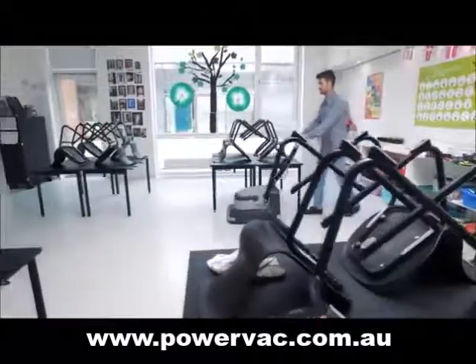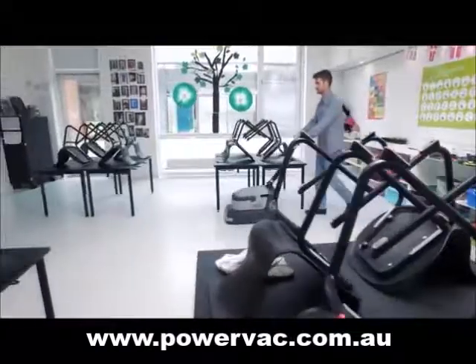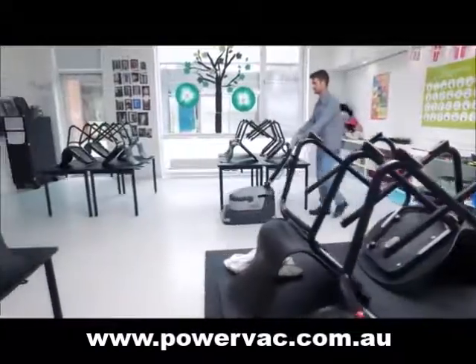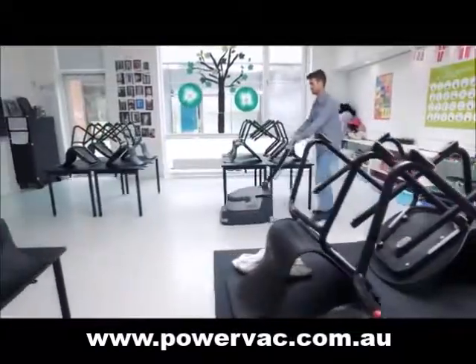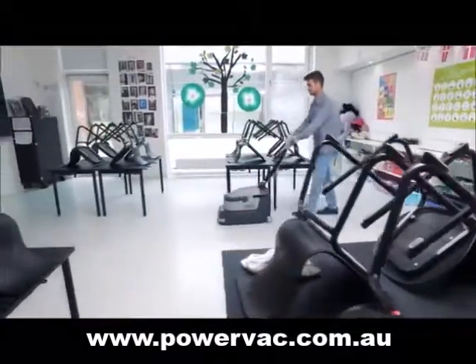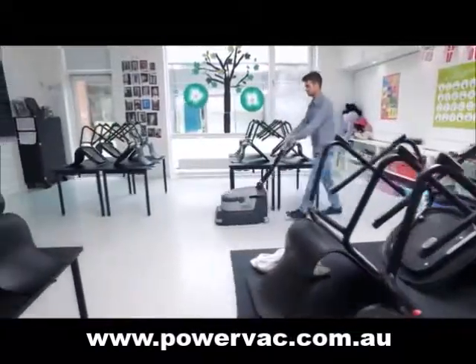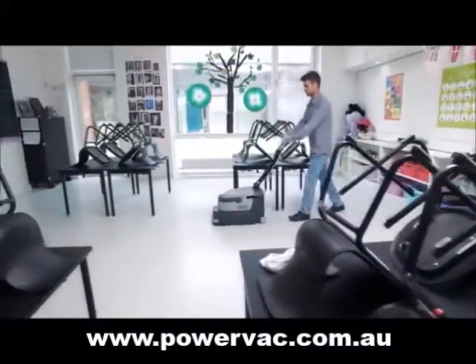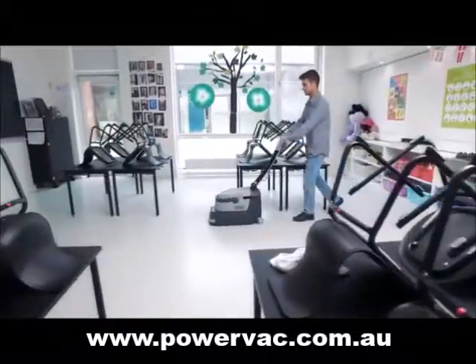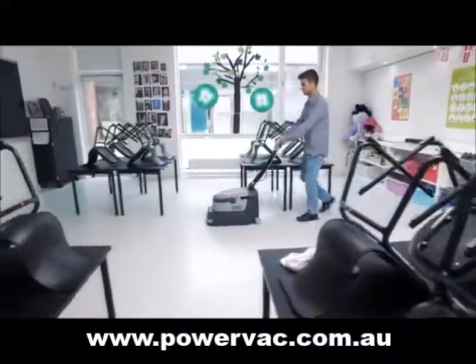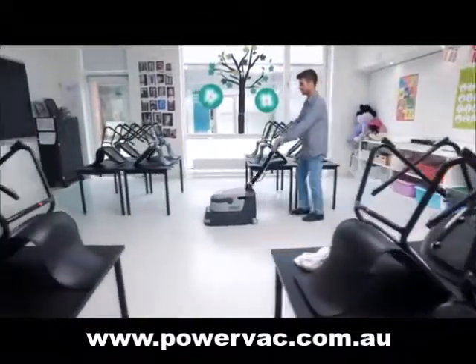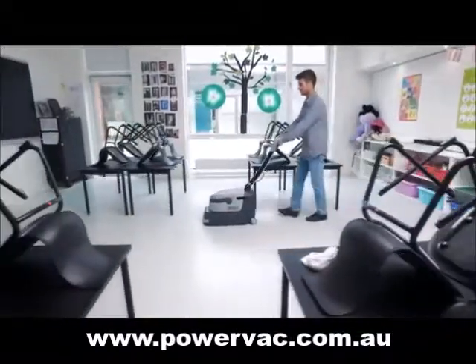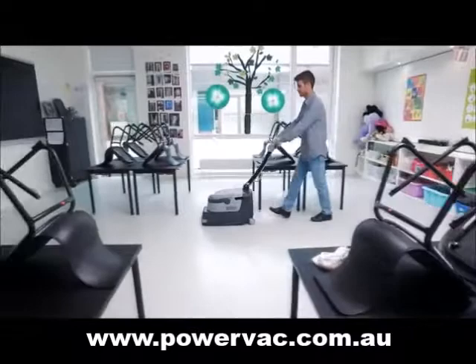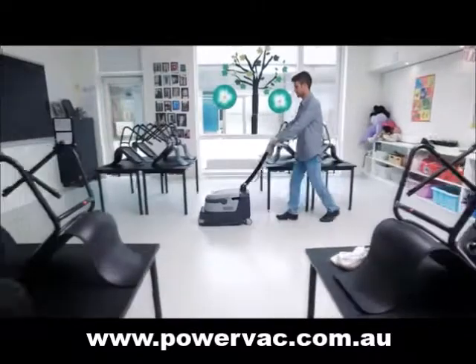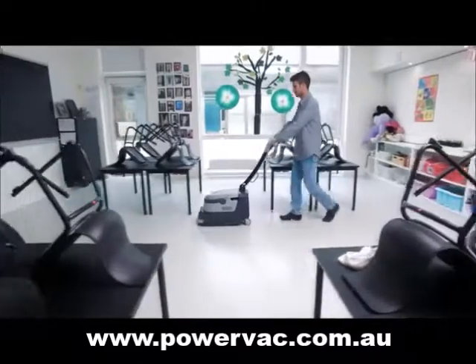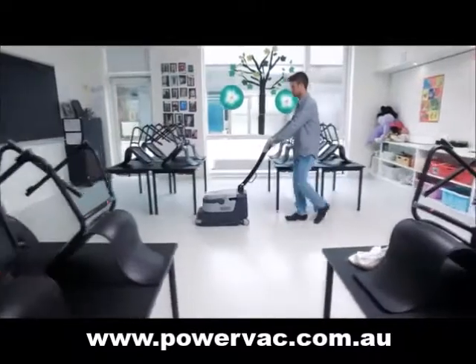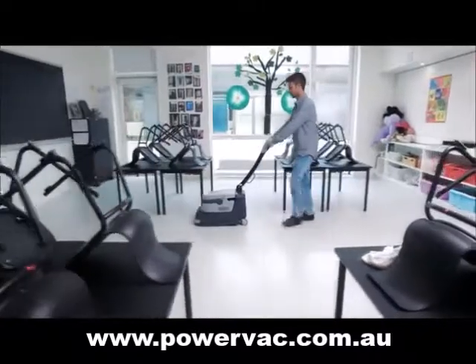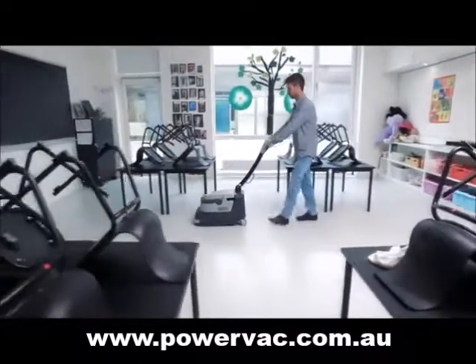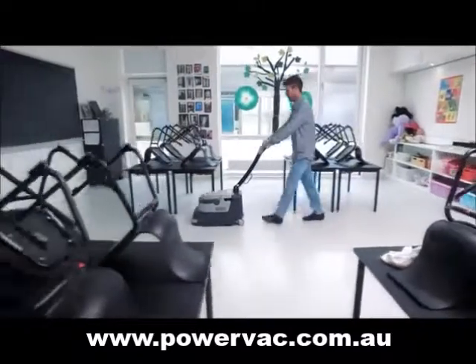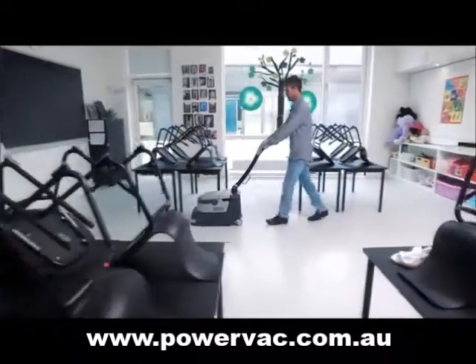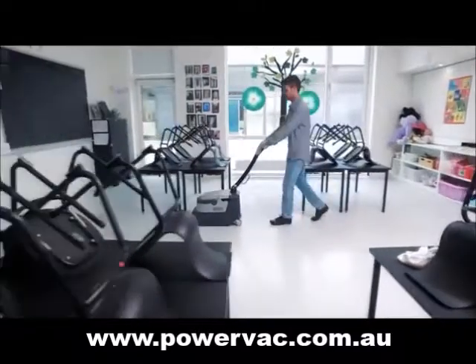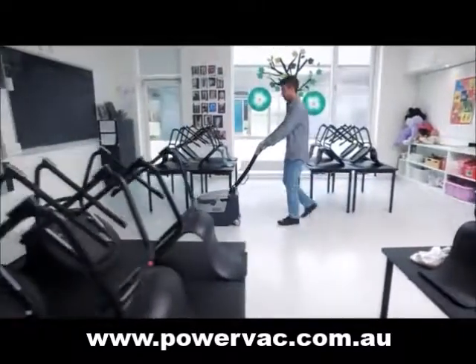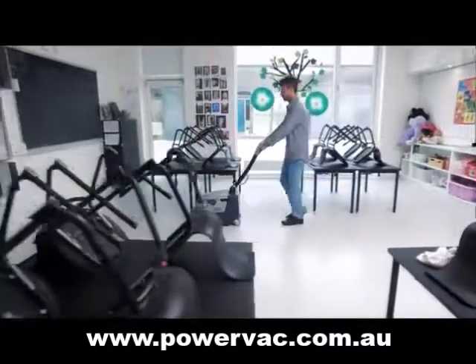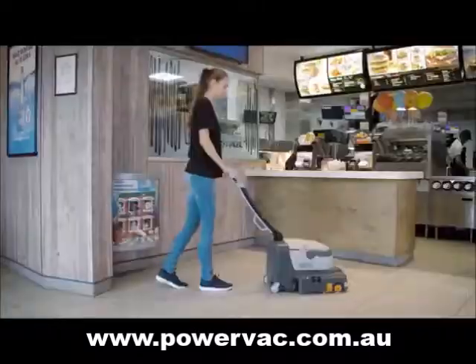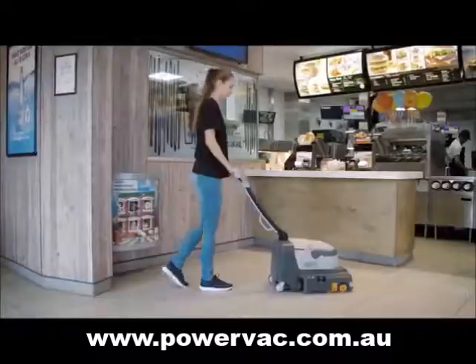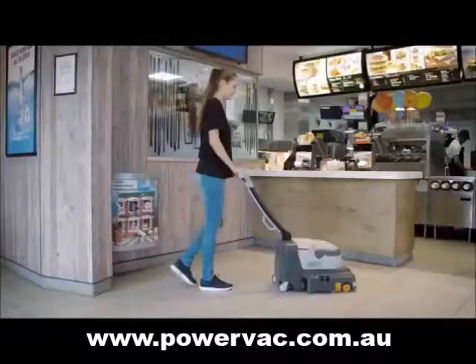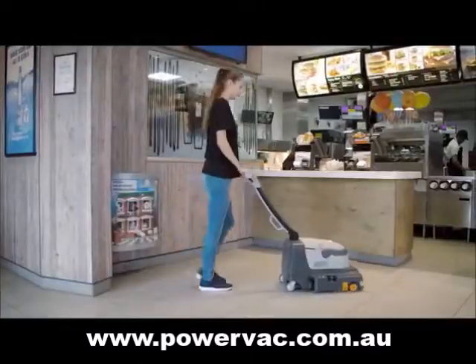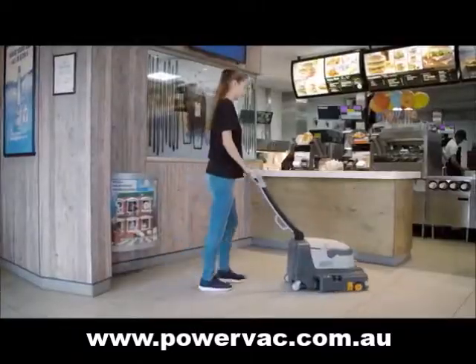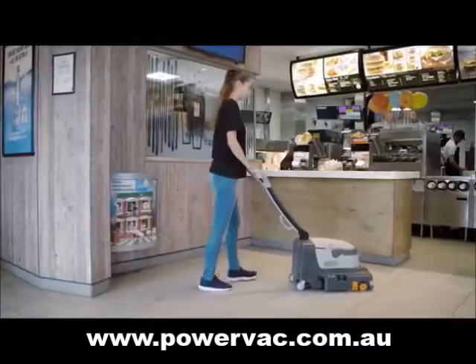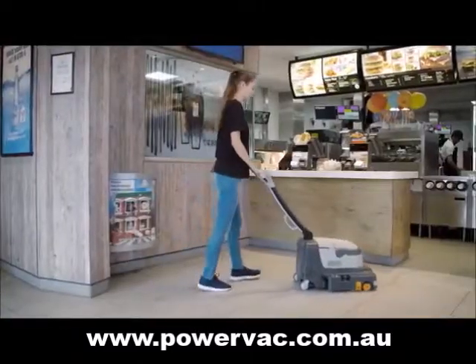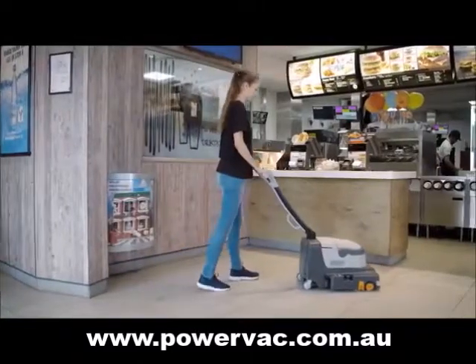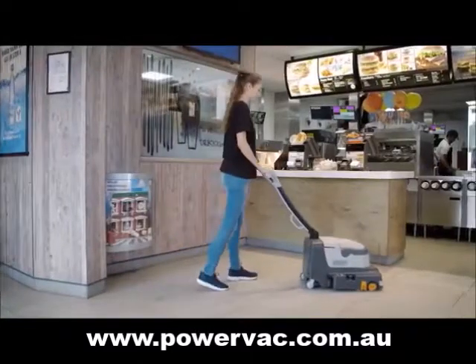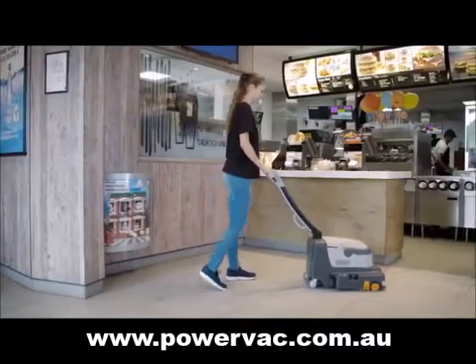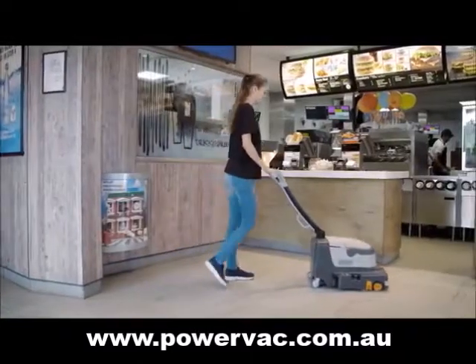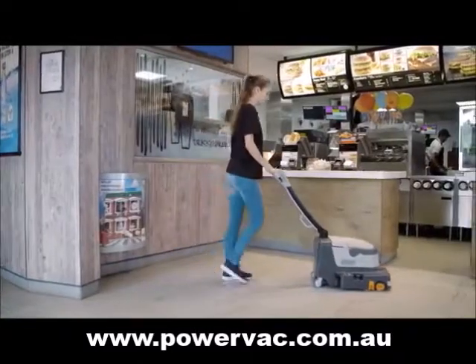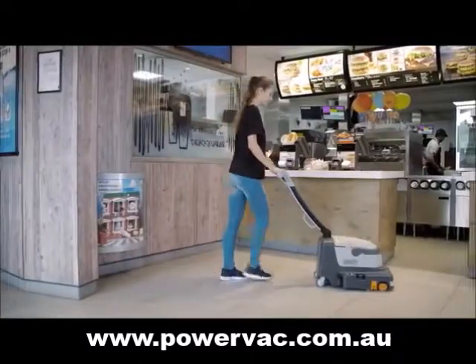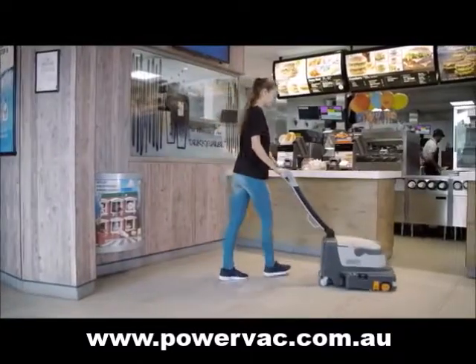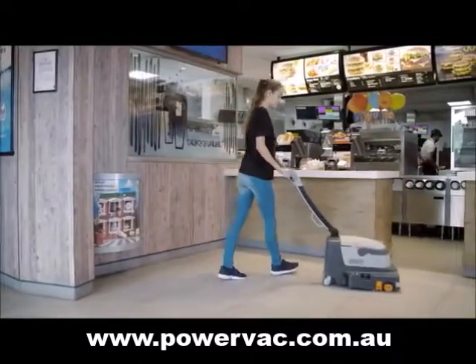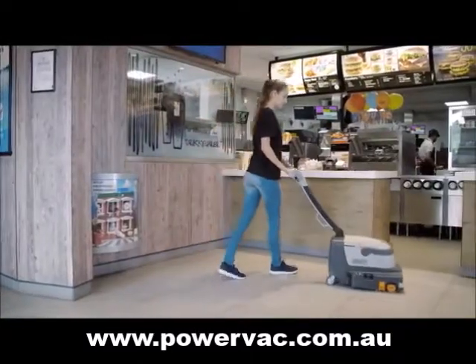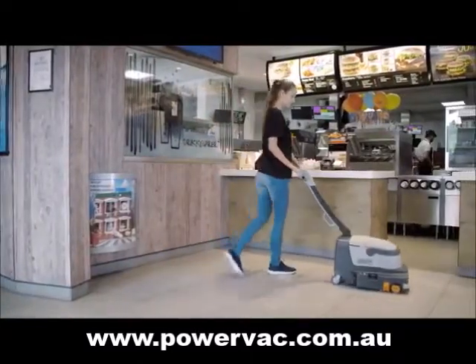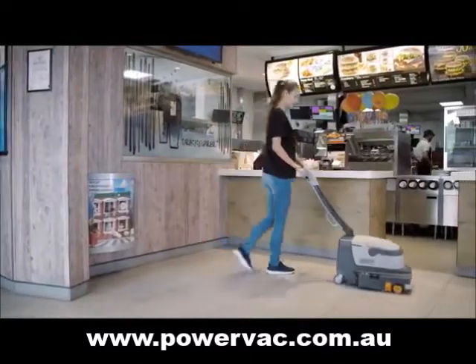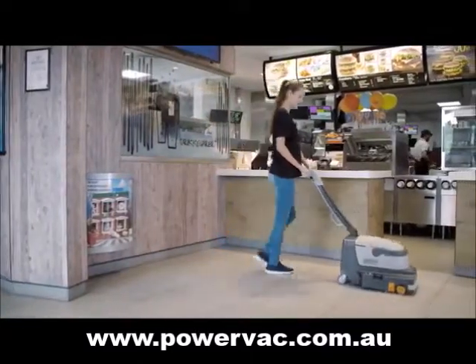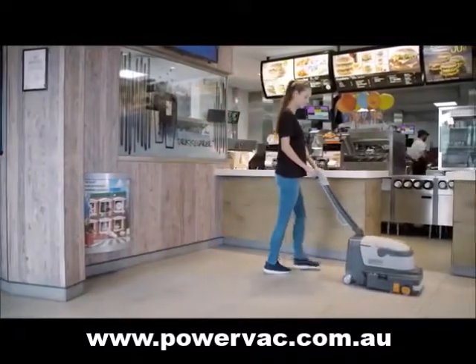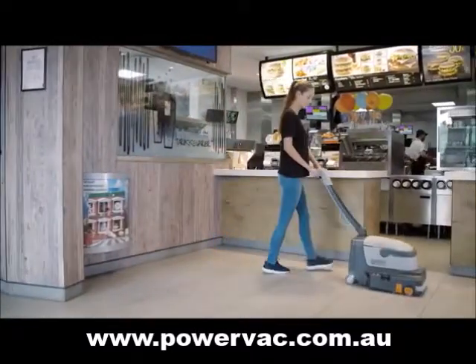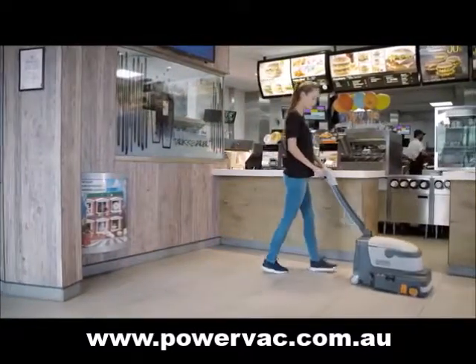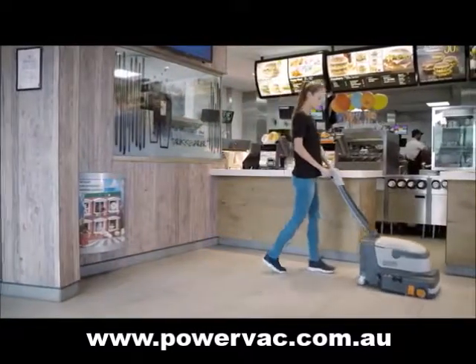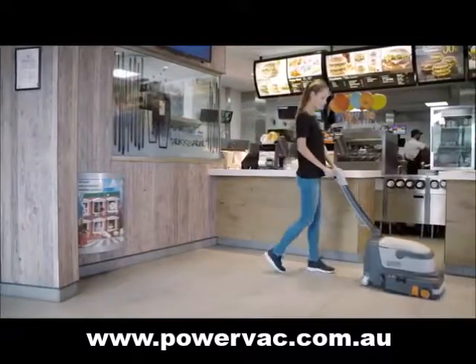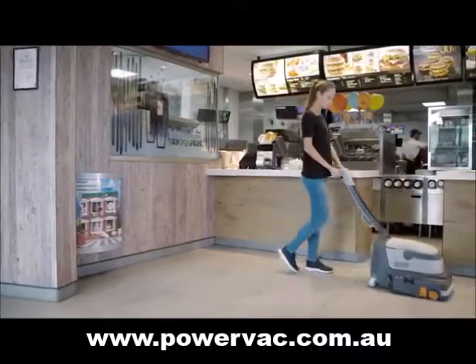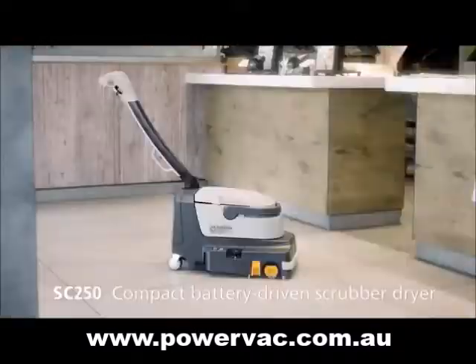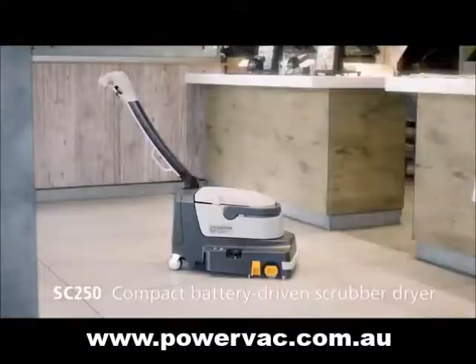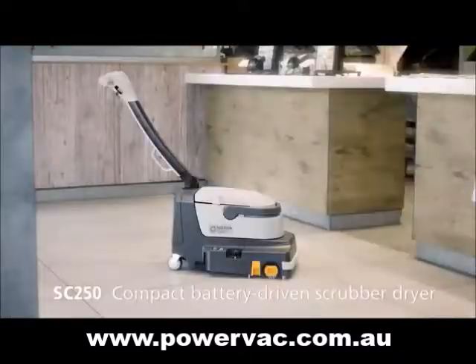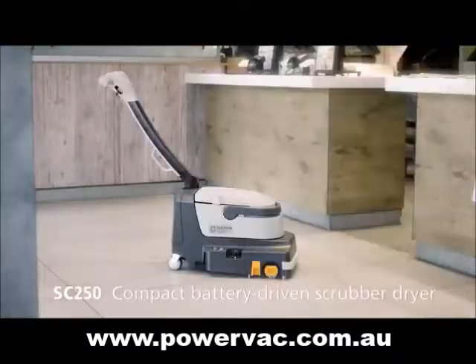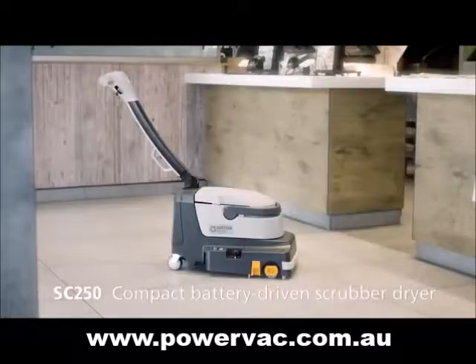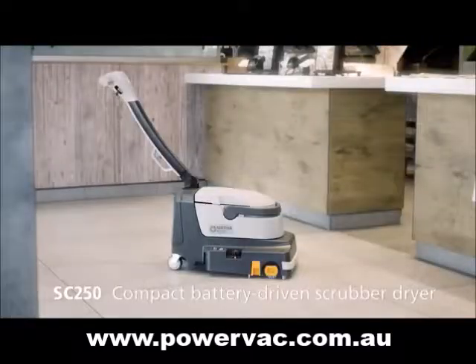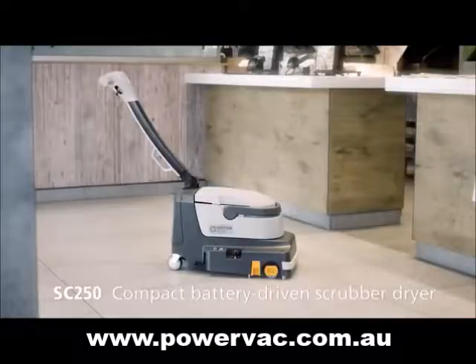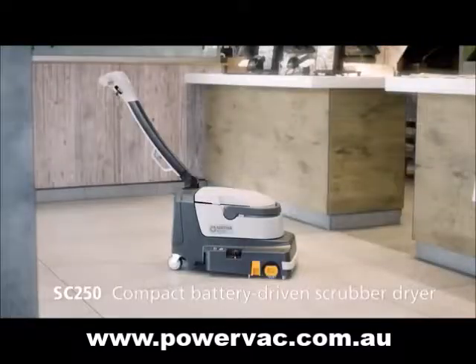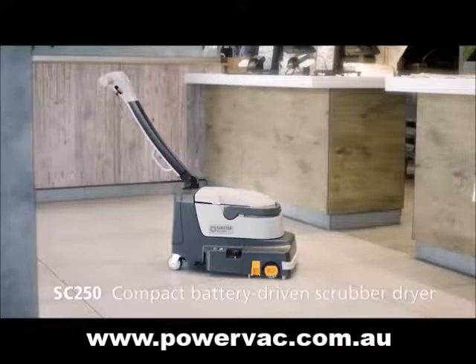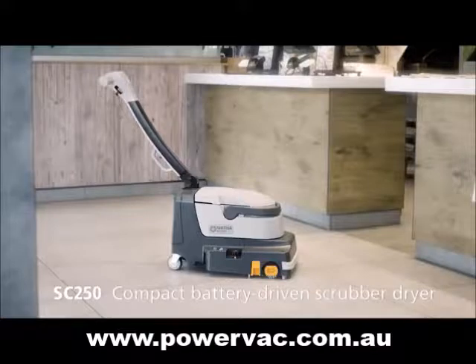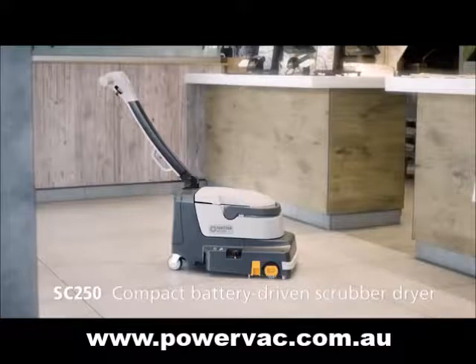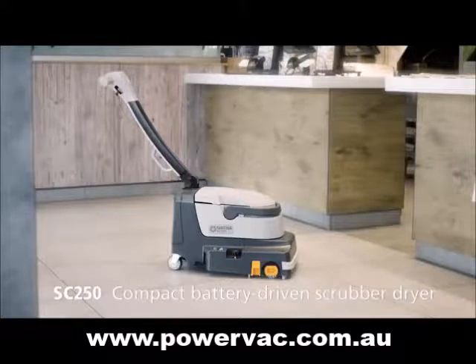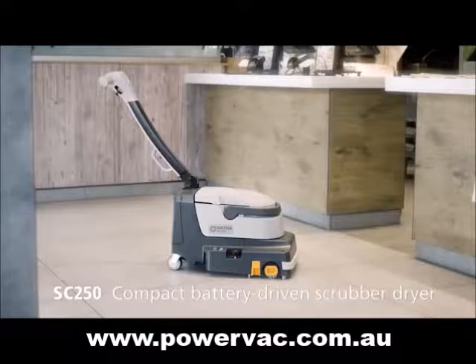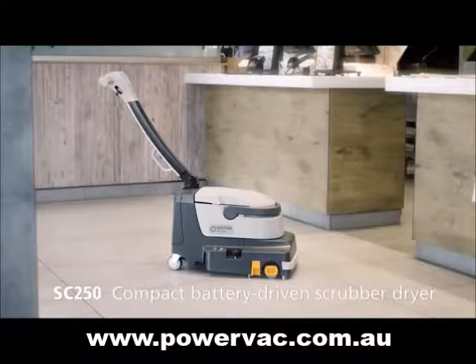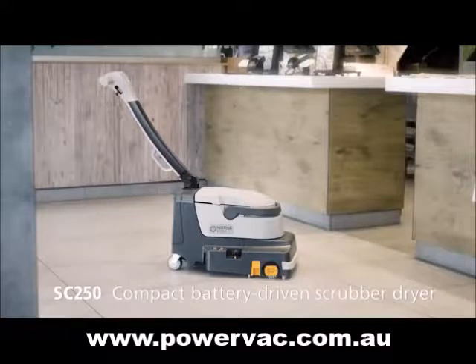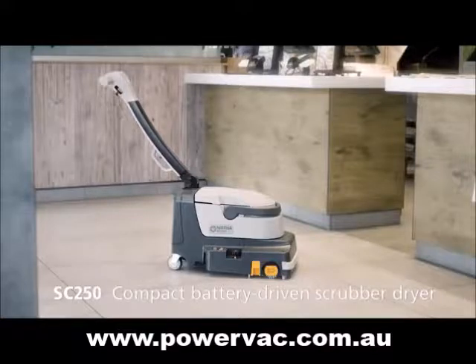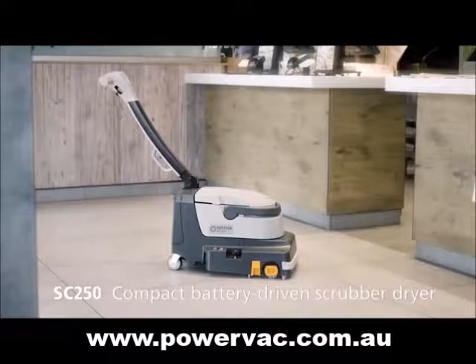With this durable walk-behind scrubber dryer, you can easily clean the floors in one single pass, leaving no dirt behind.